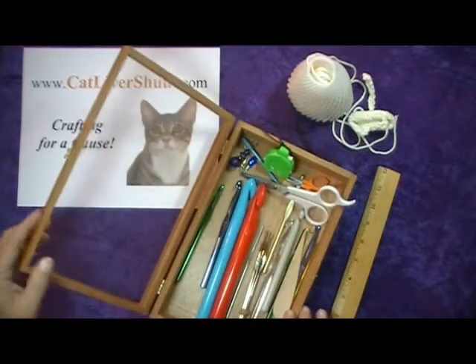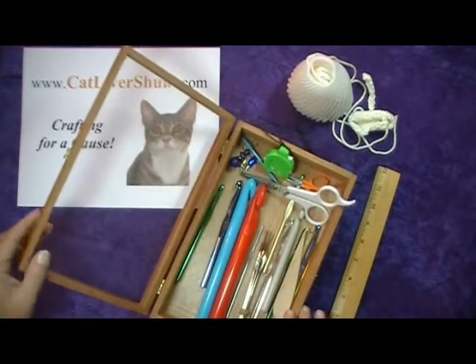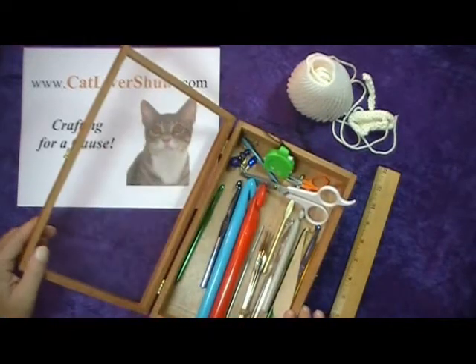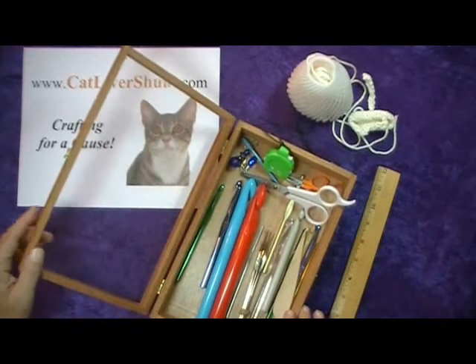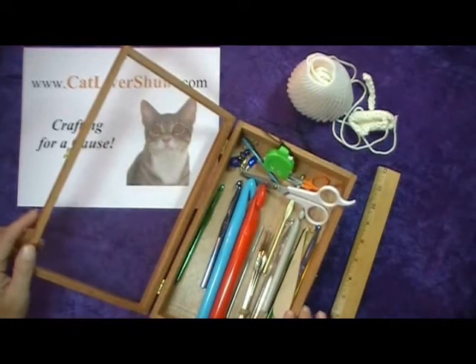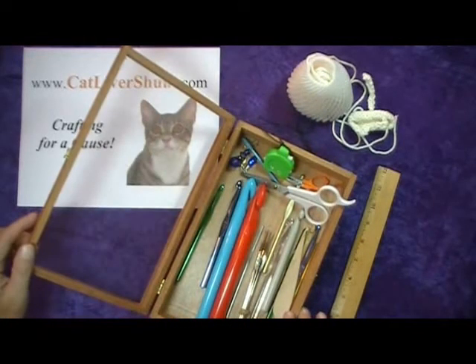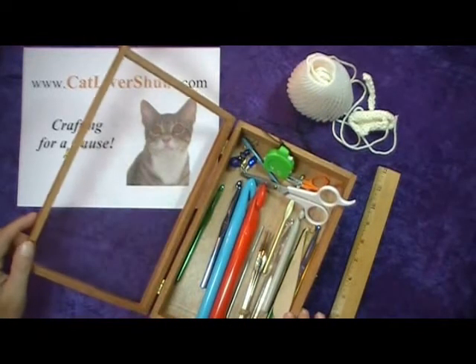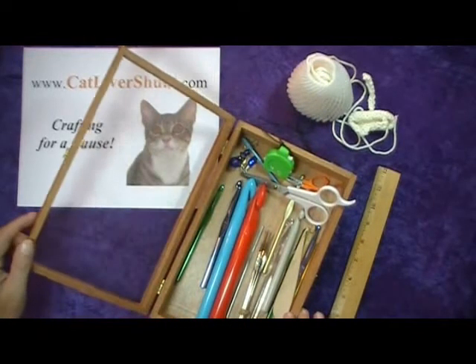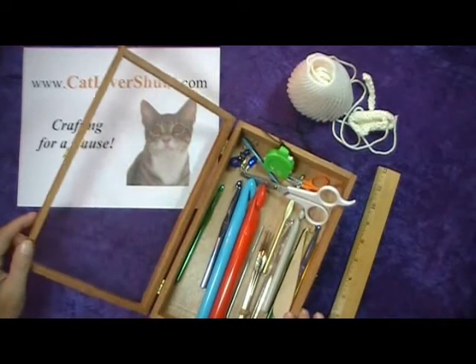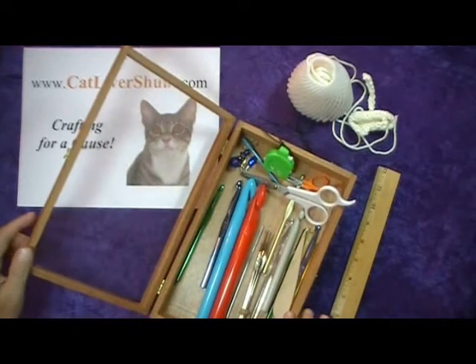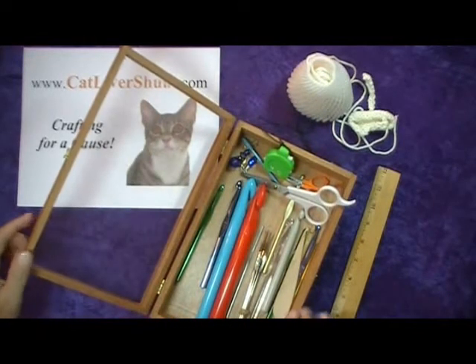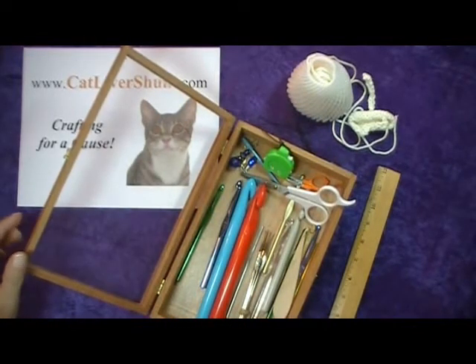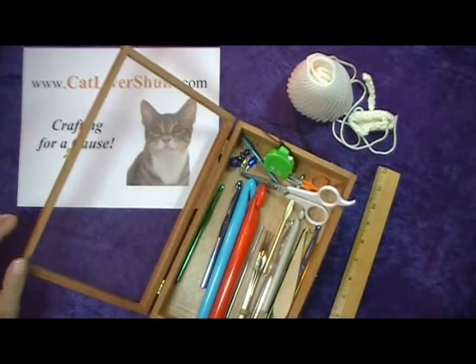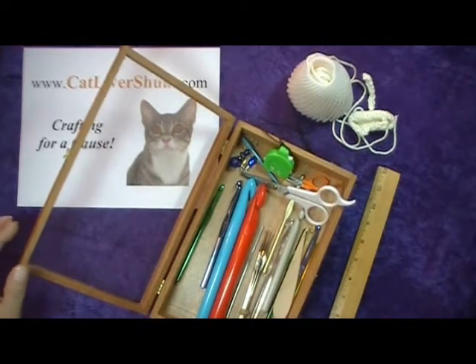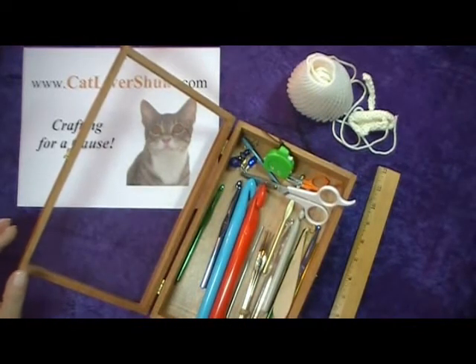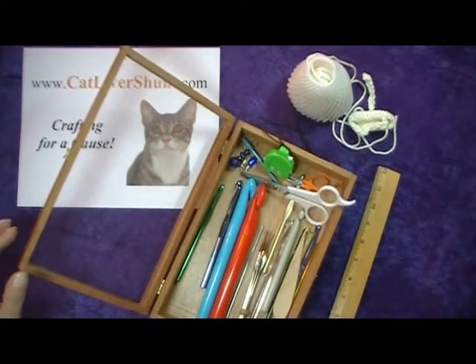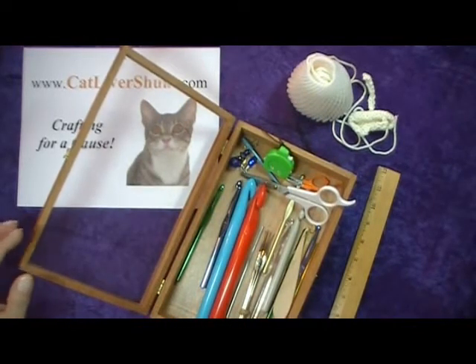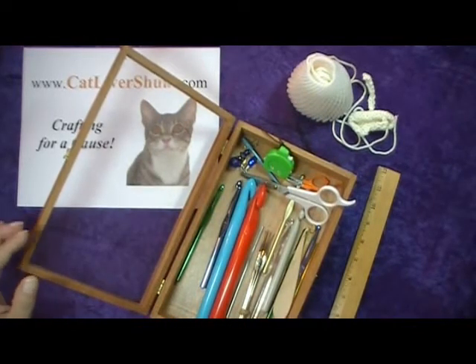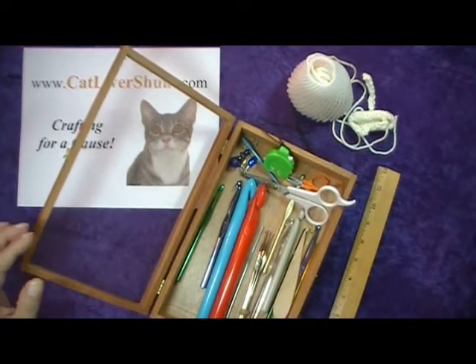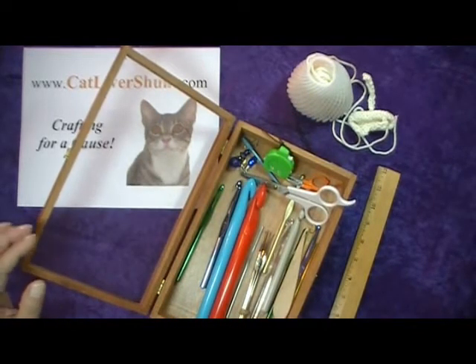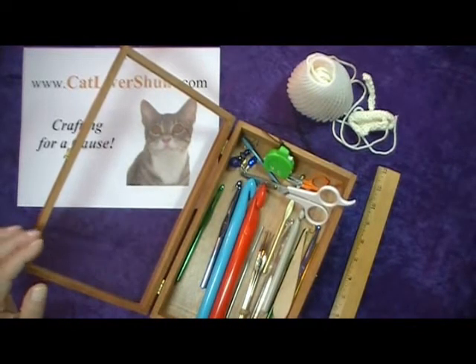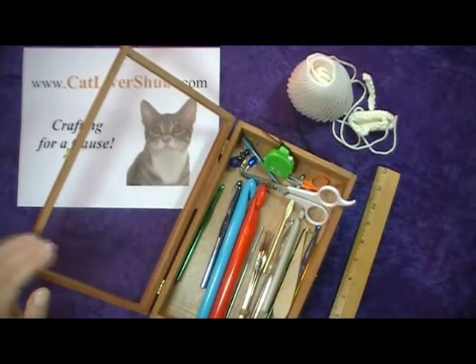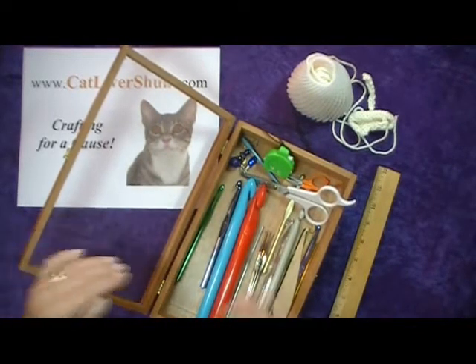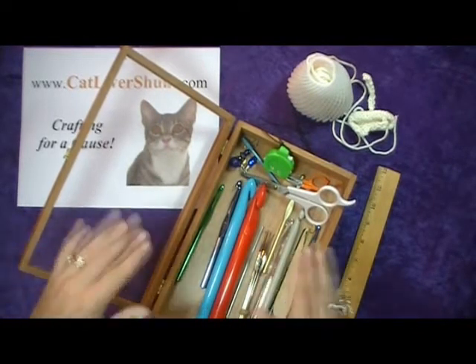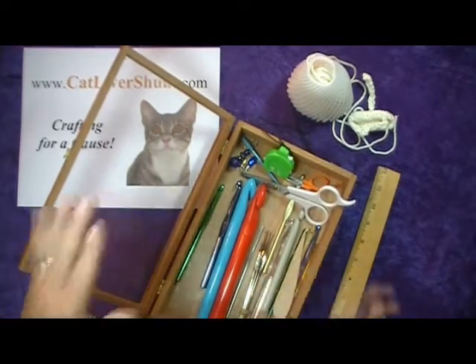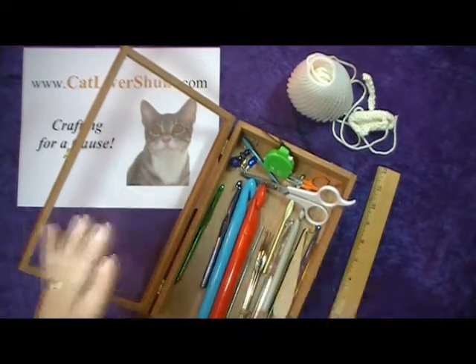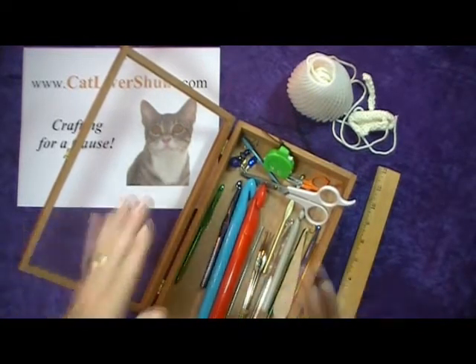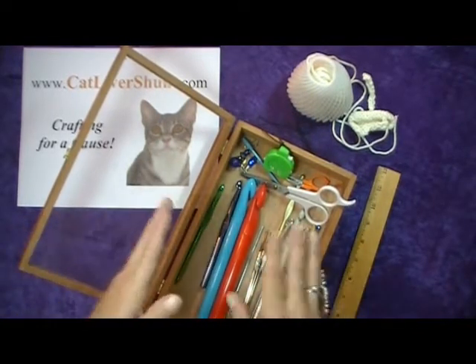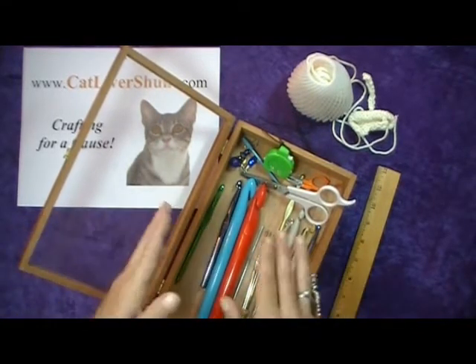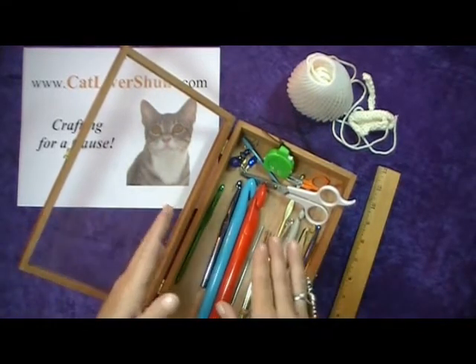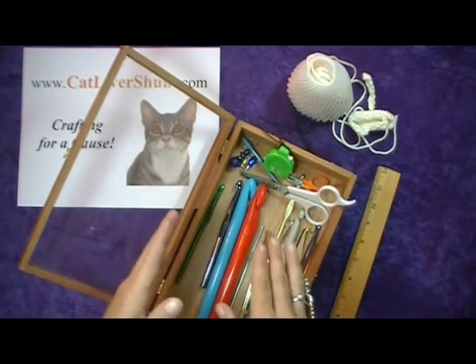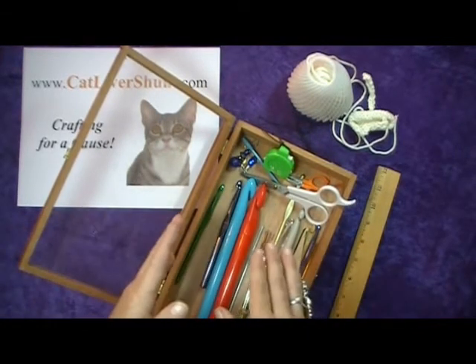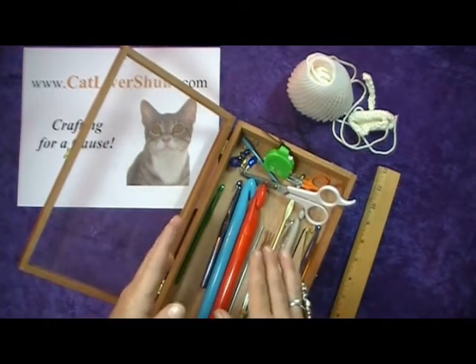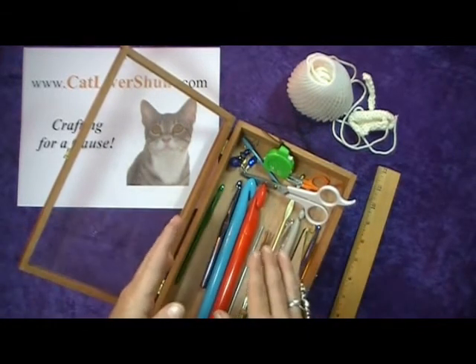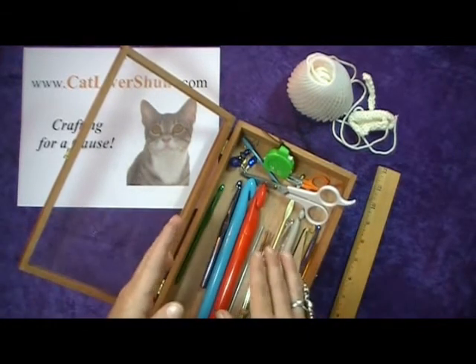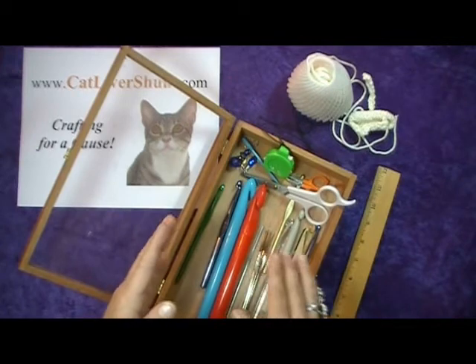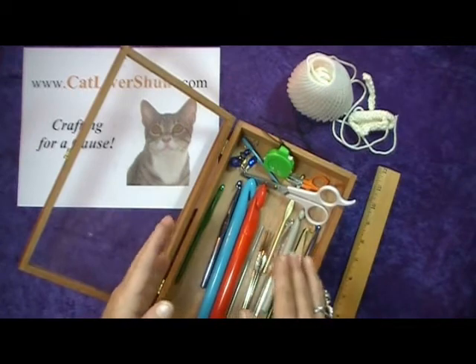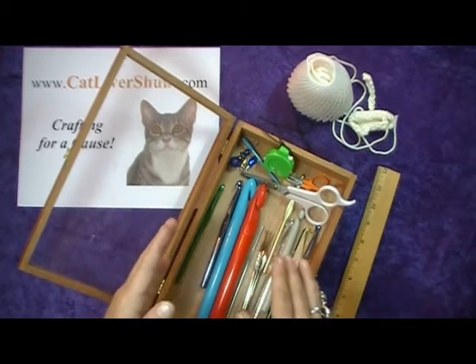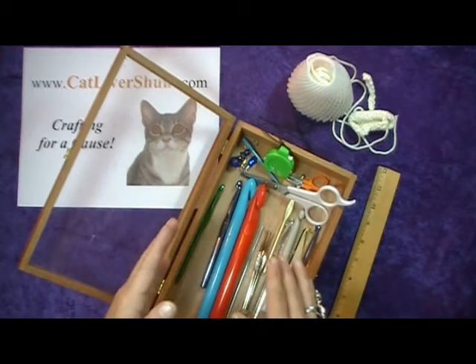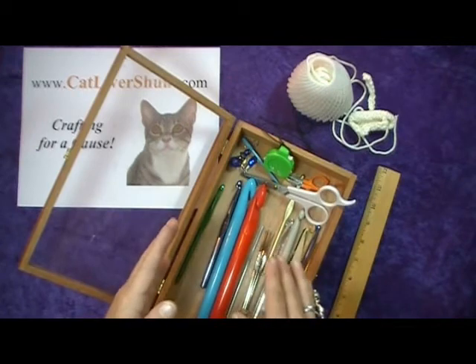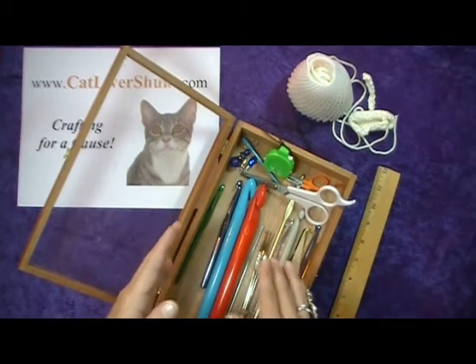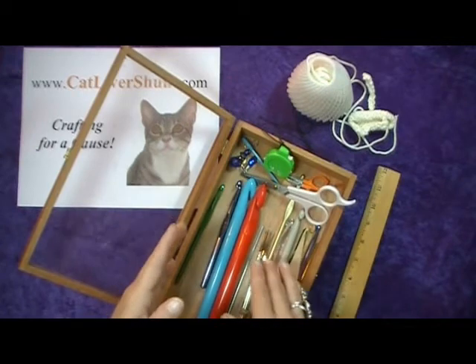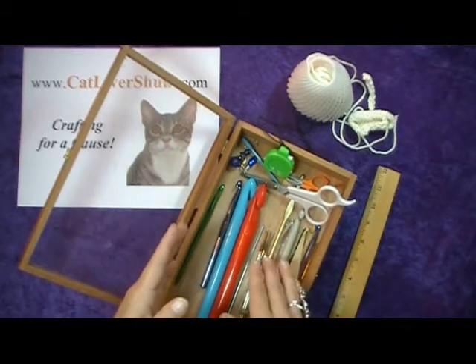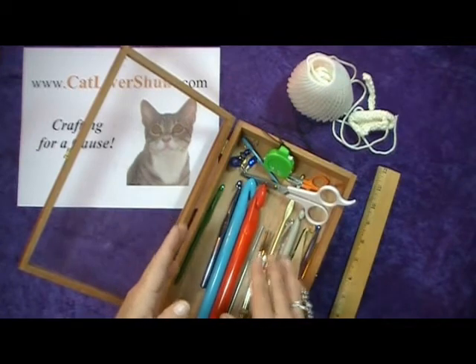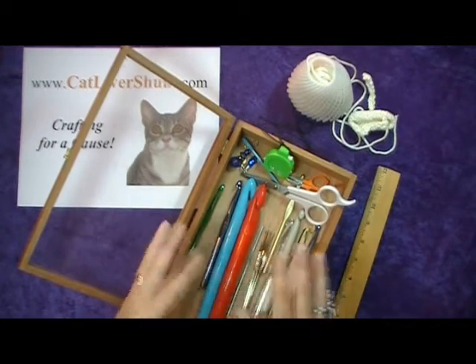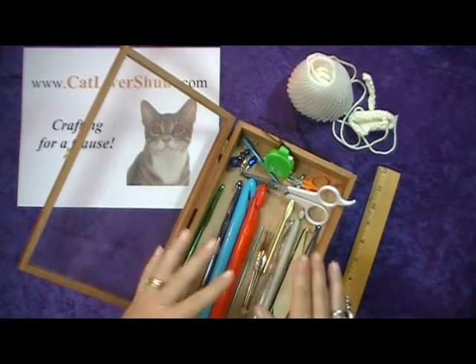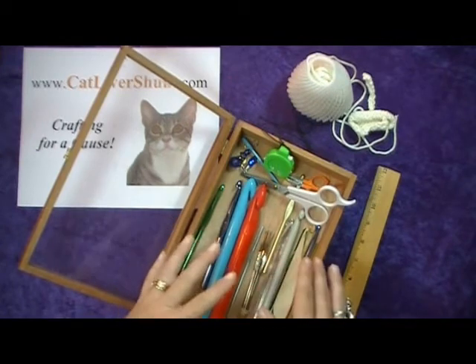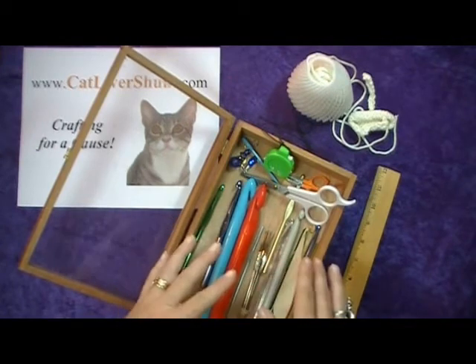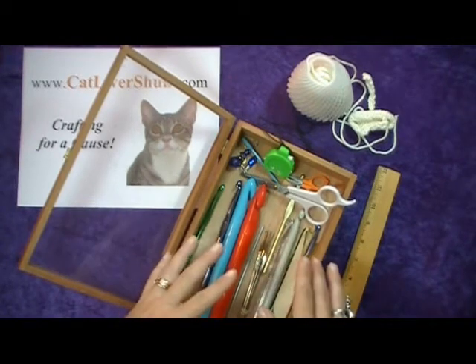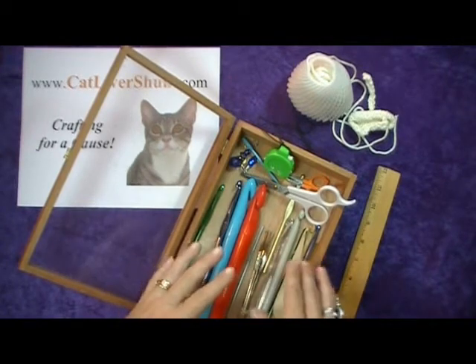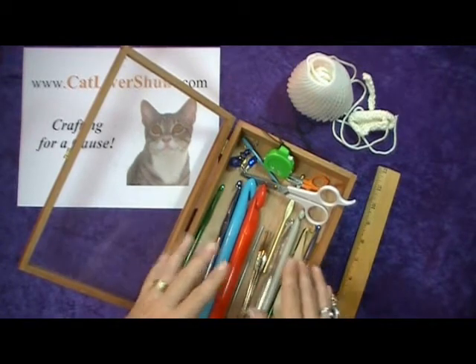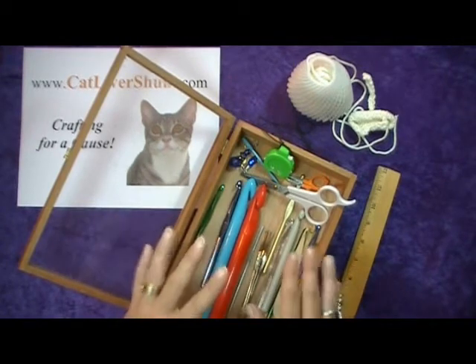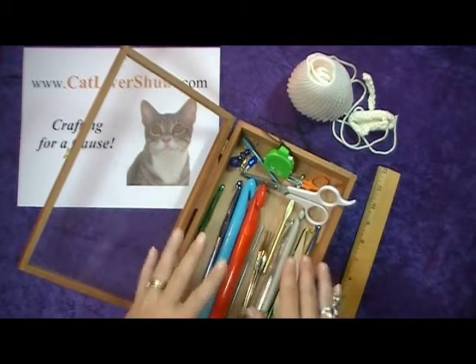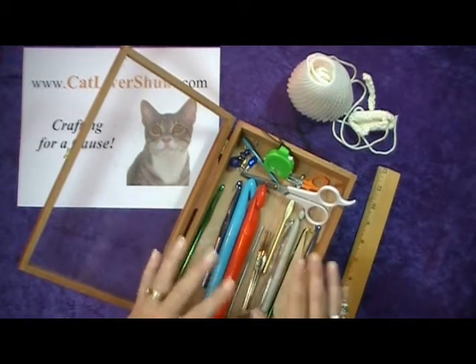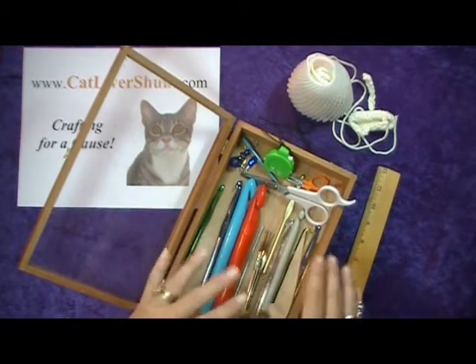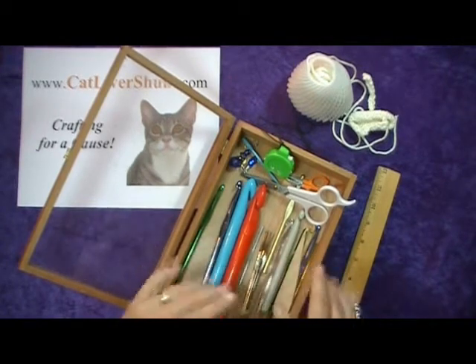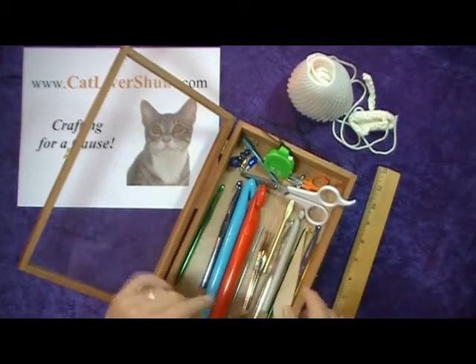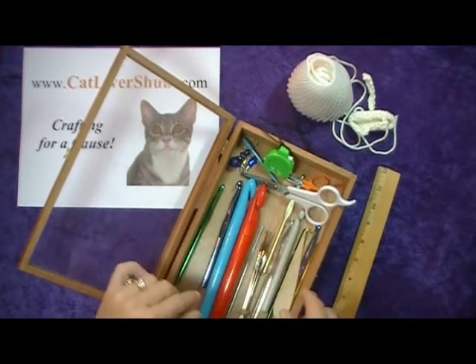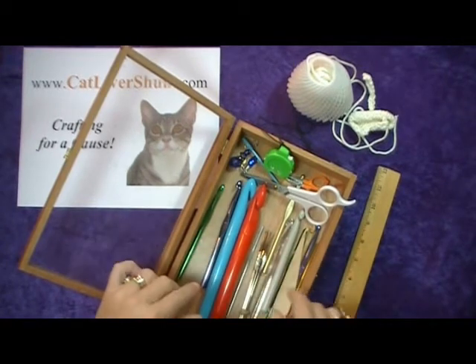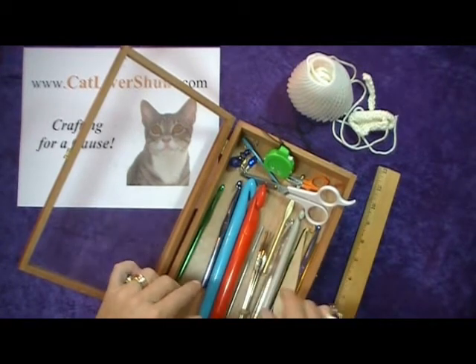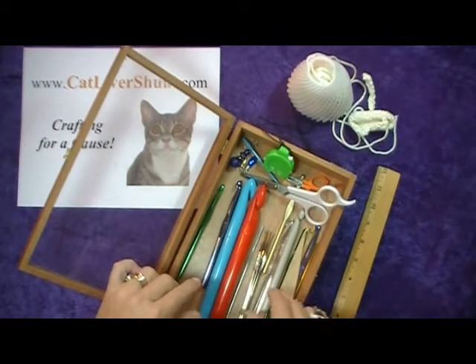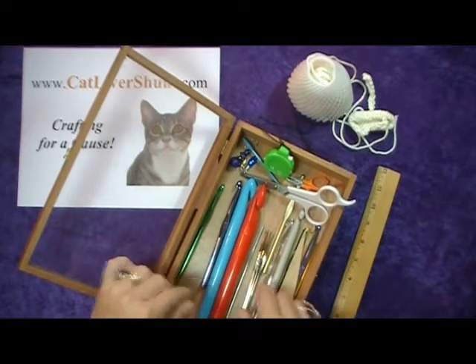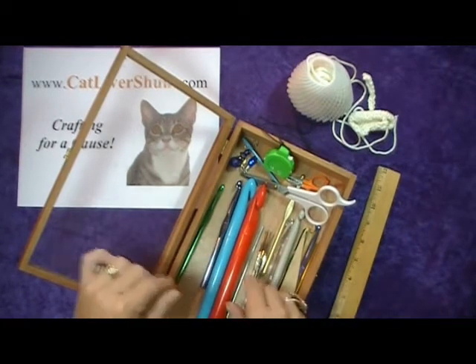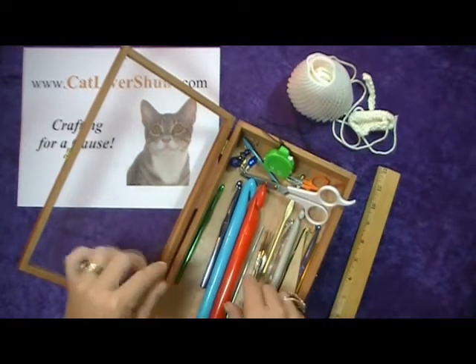Really all you need to crochet is a little bit of string and a hook, or a hook-type object.